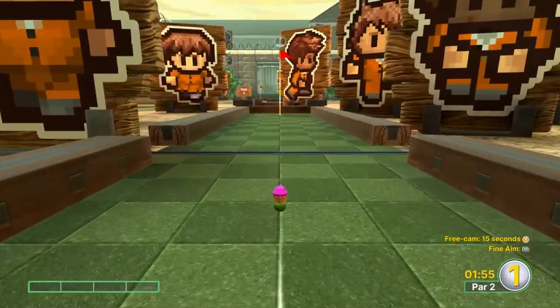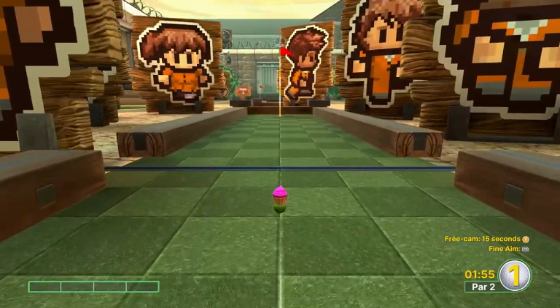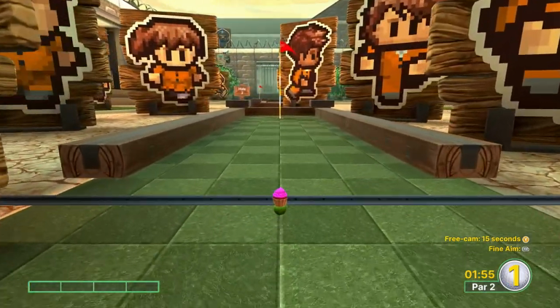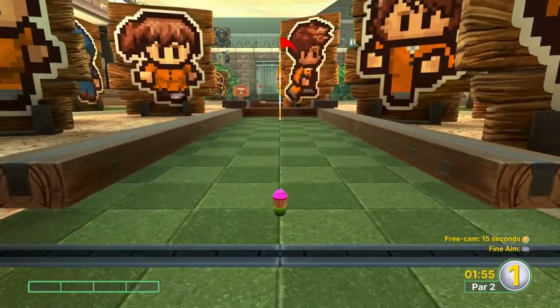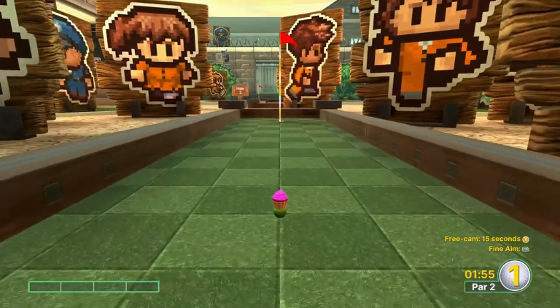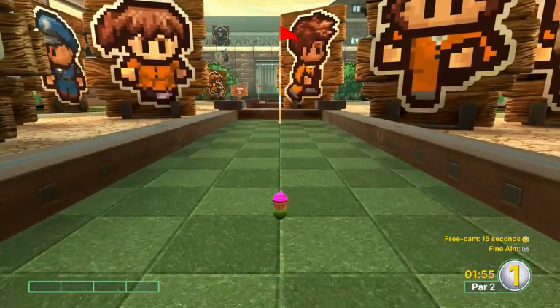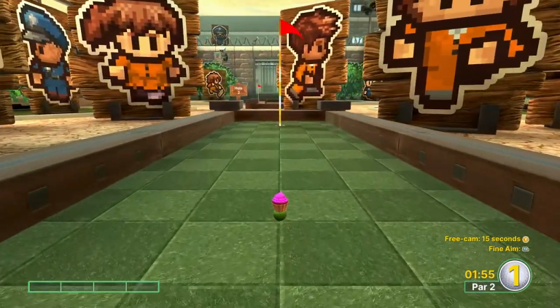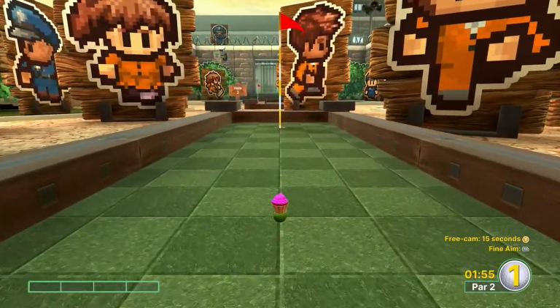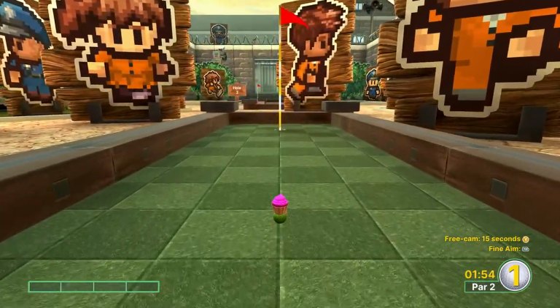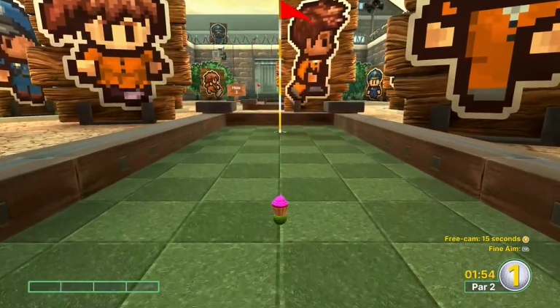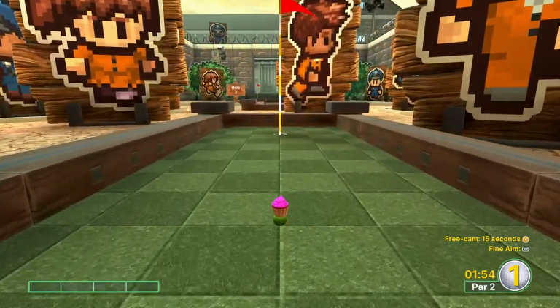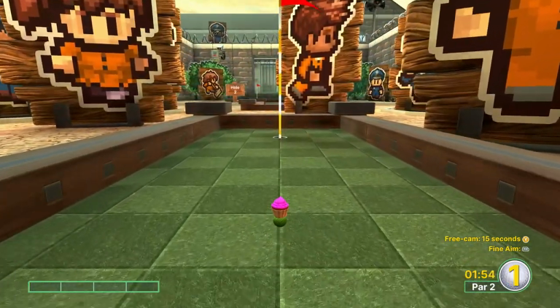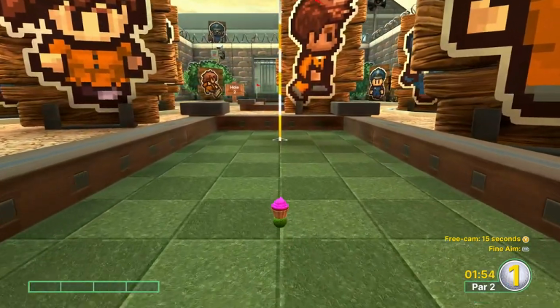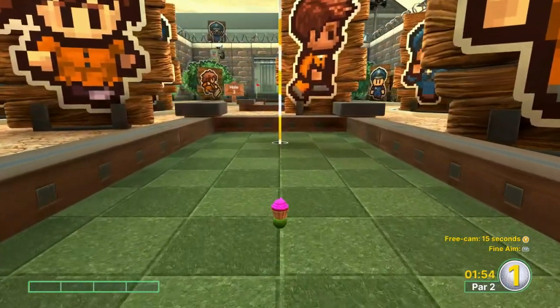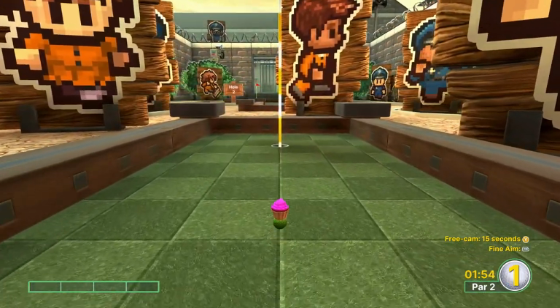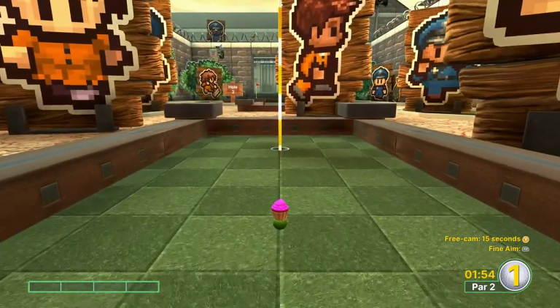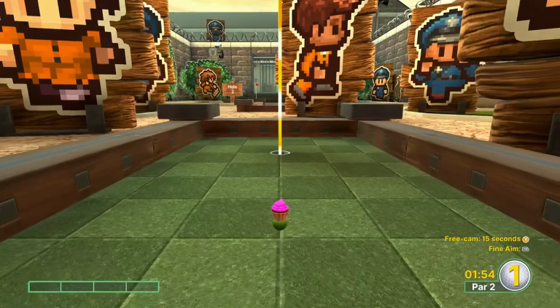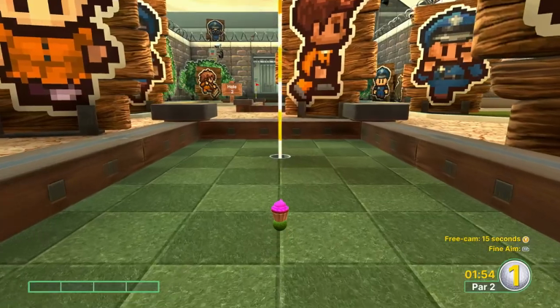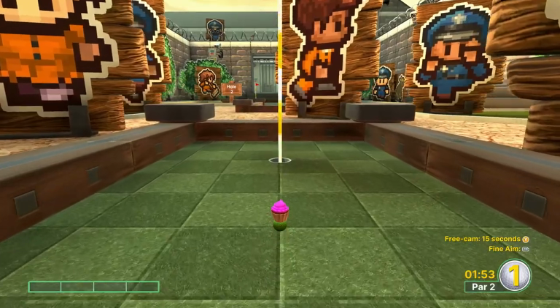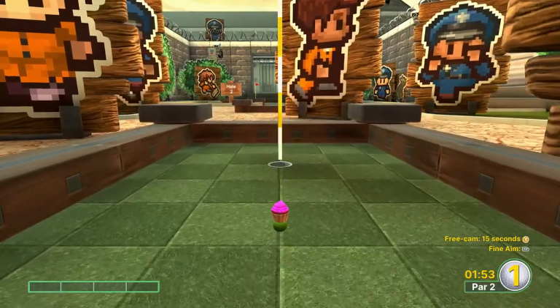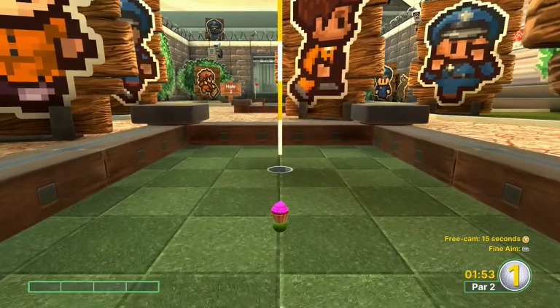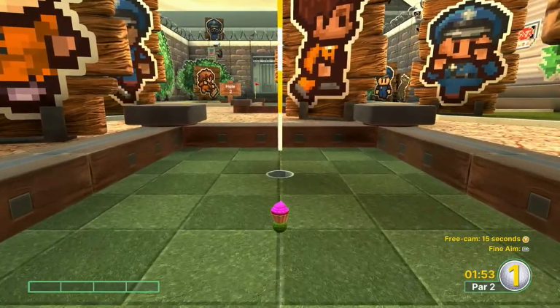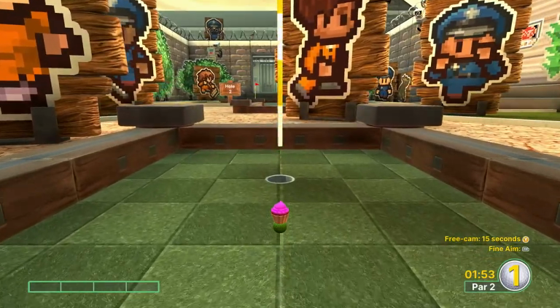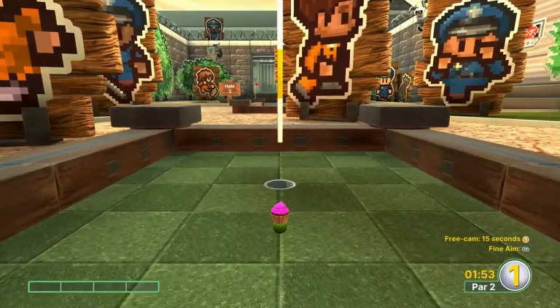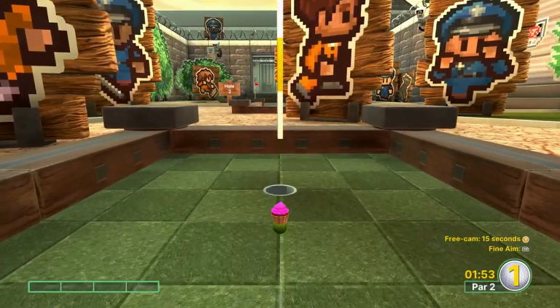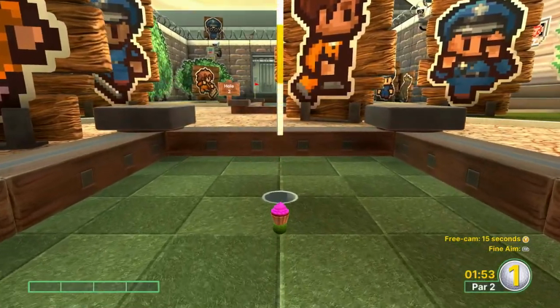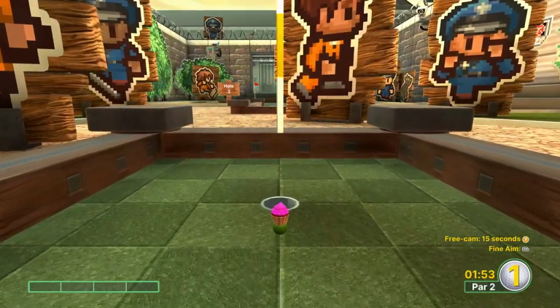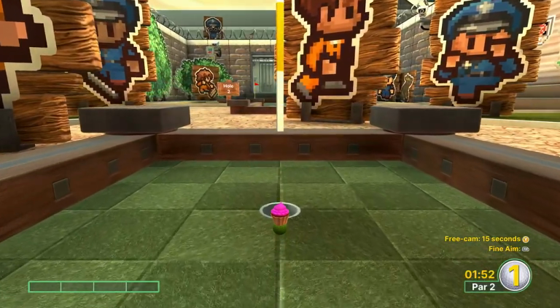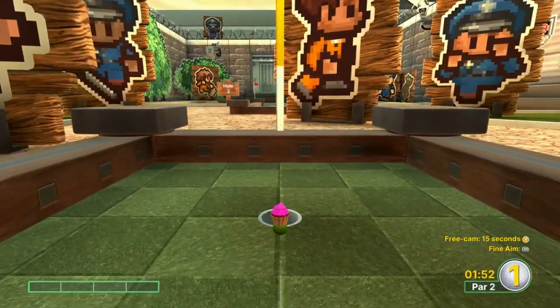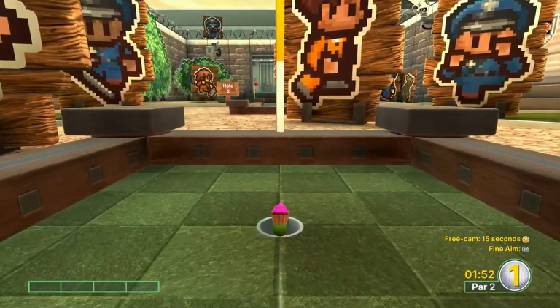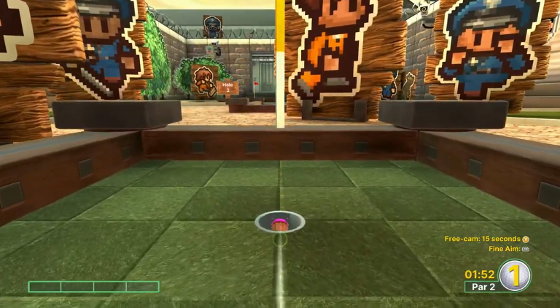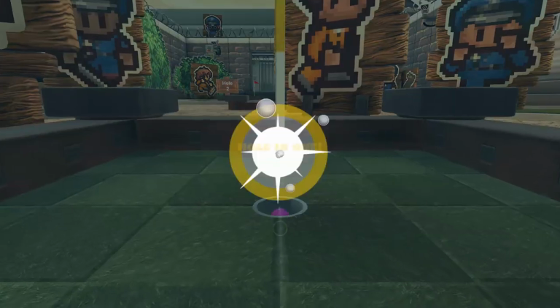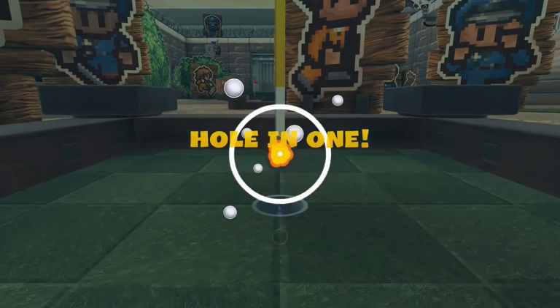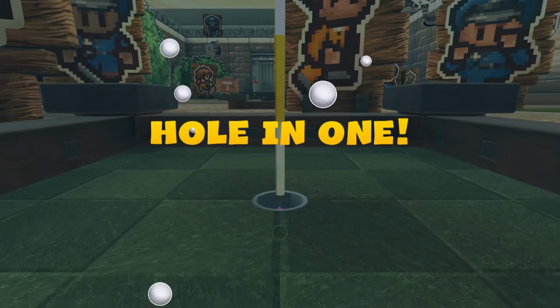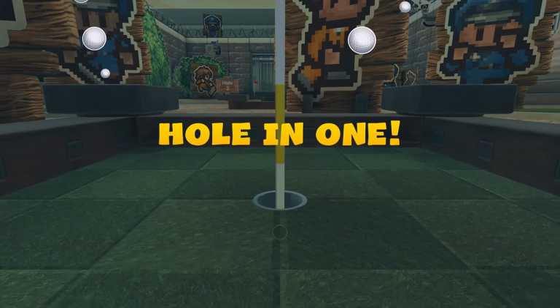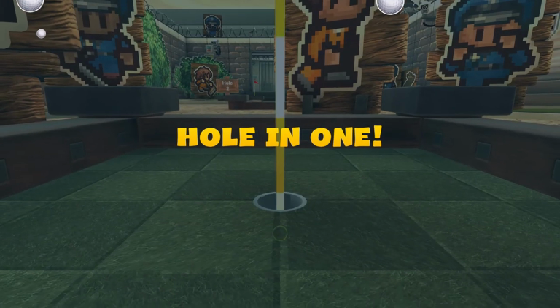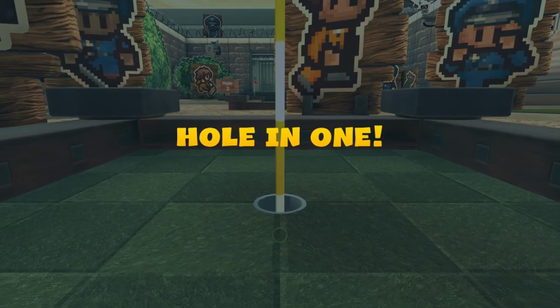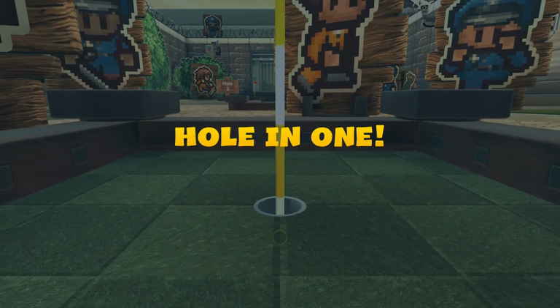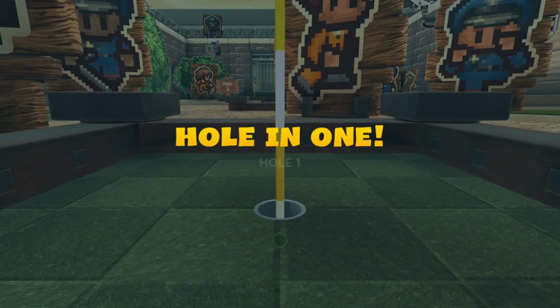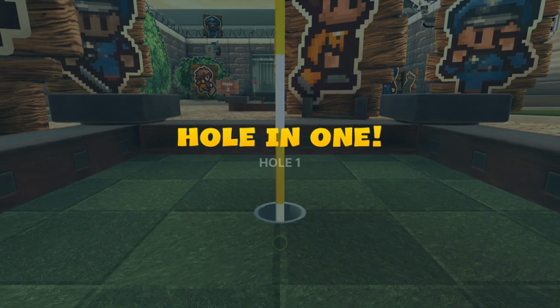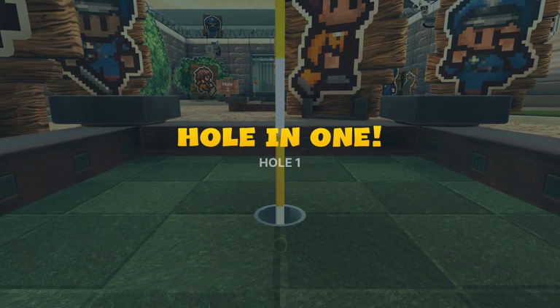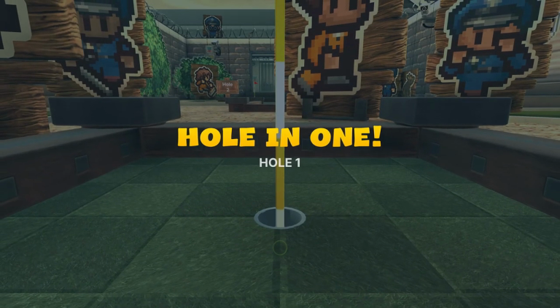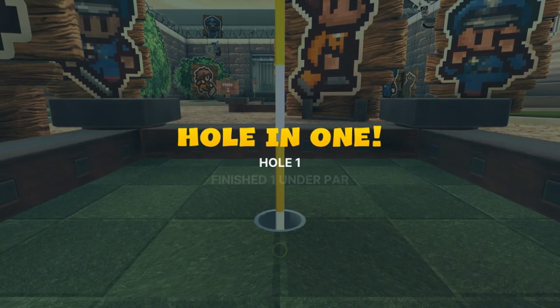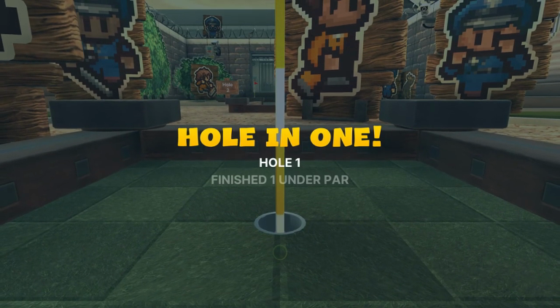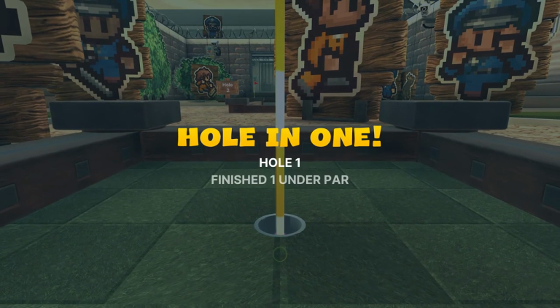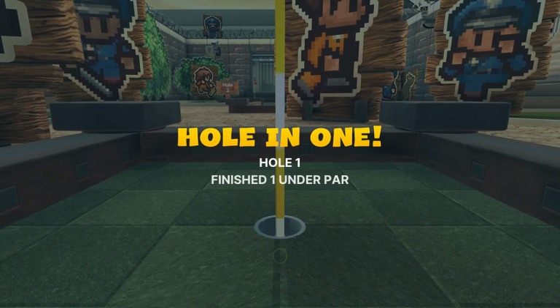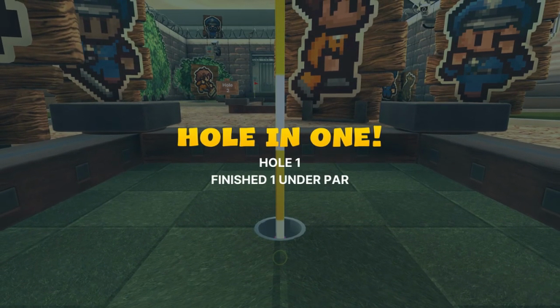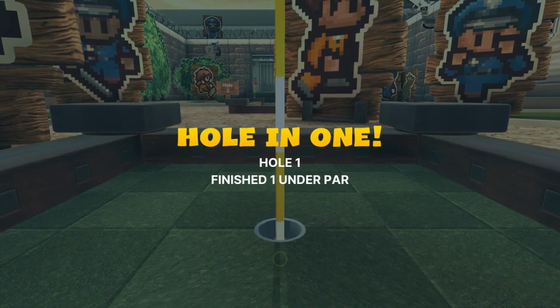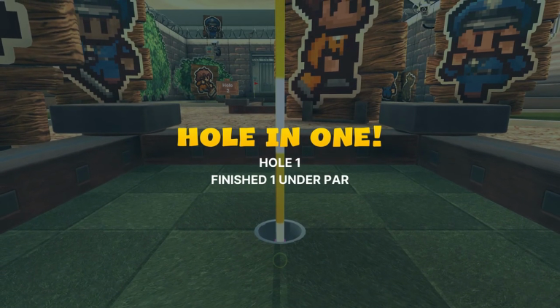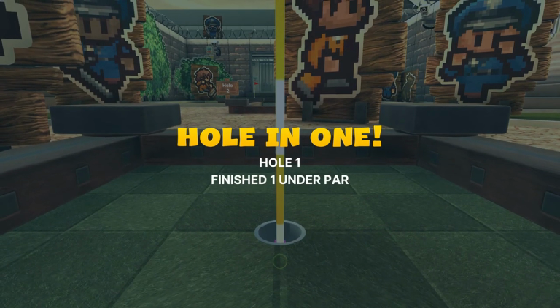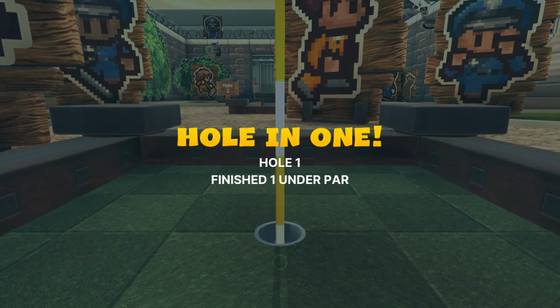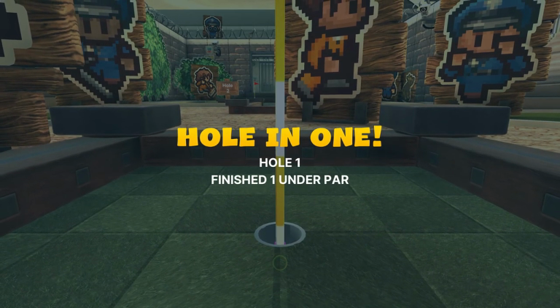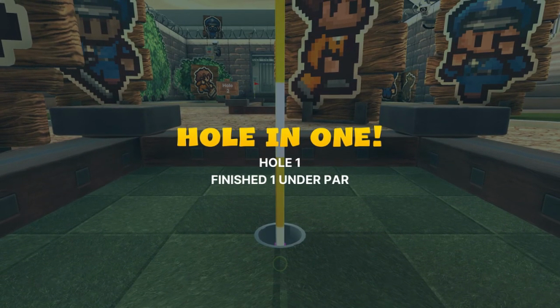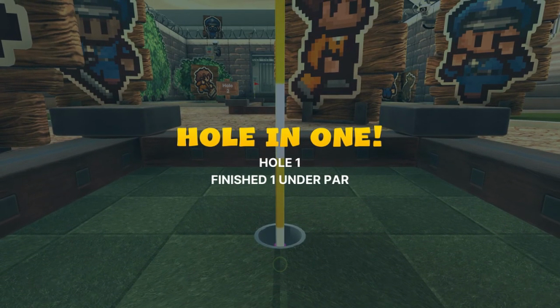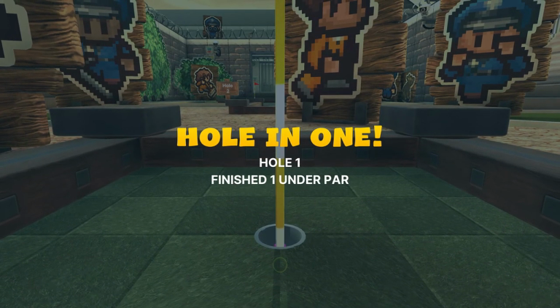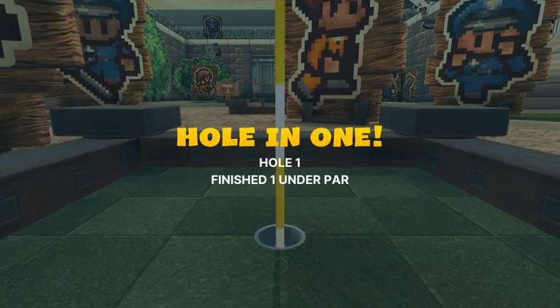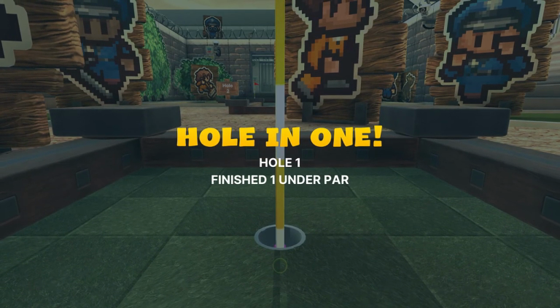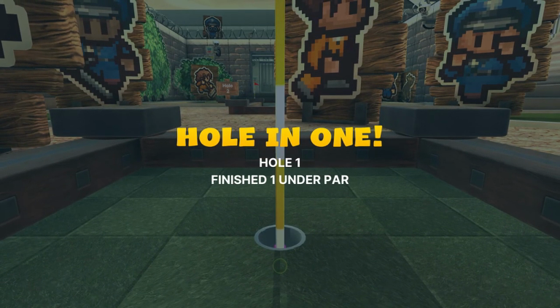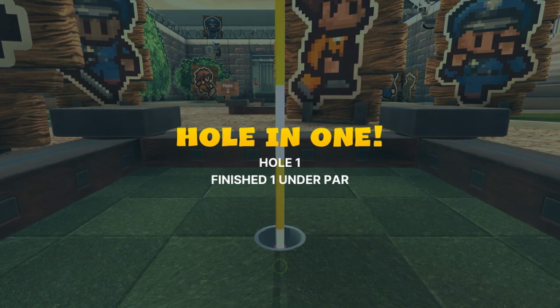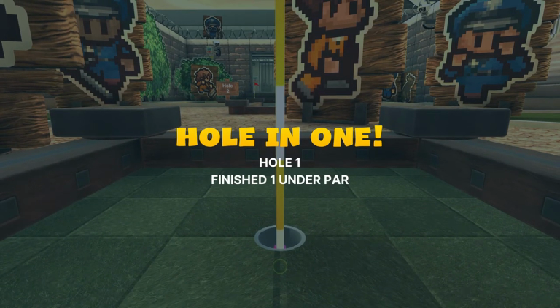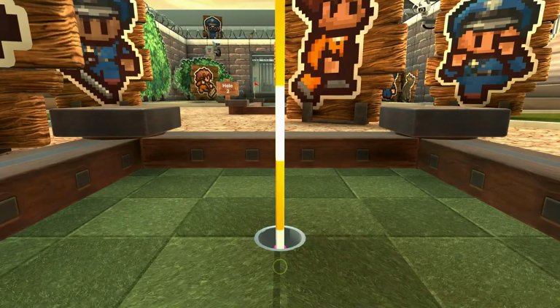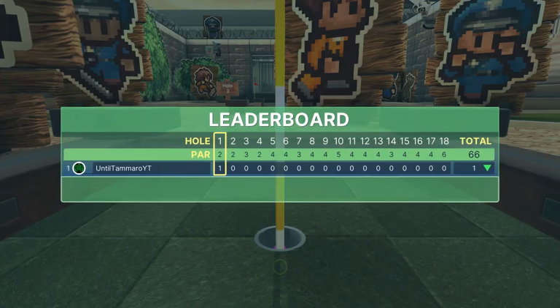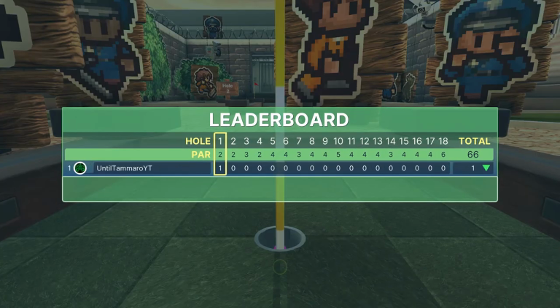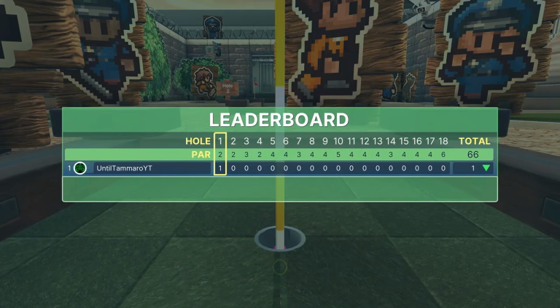On hole number one, we're going straight at one and a half bars, and you want to make sure you don't hit the prisoner.